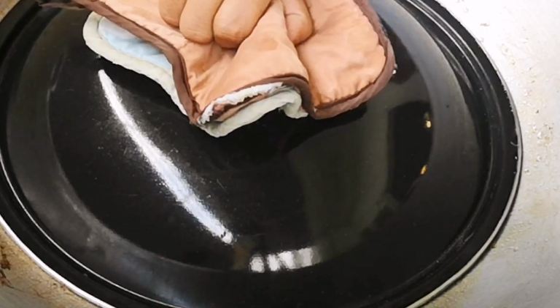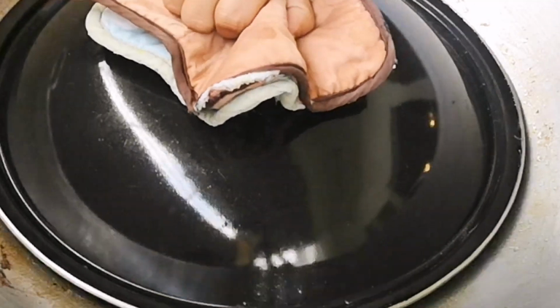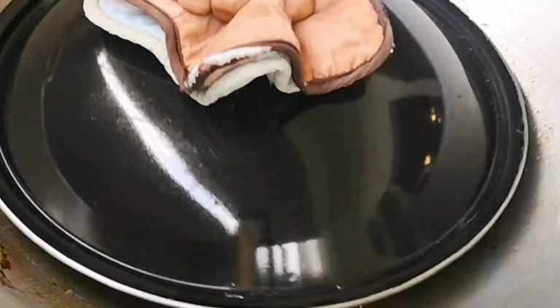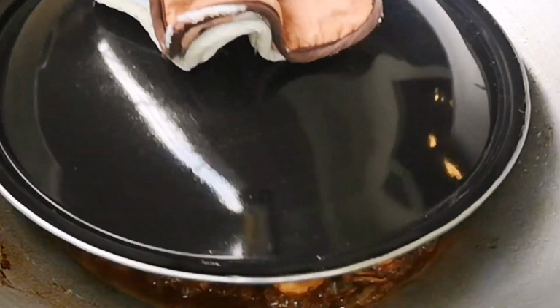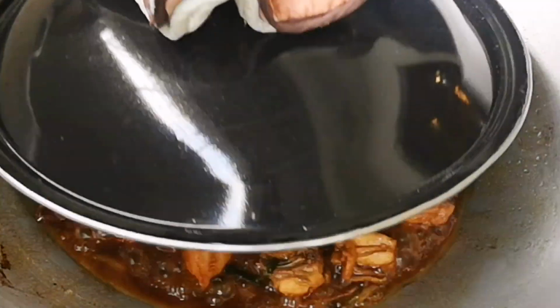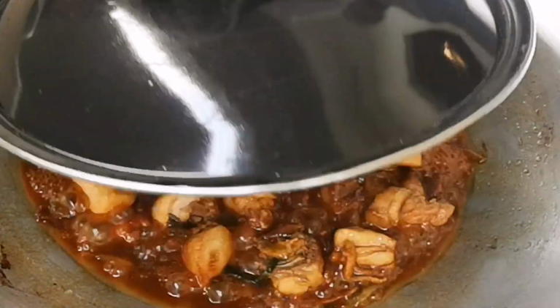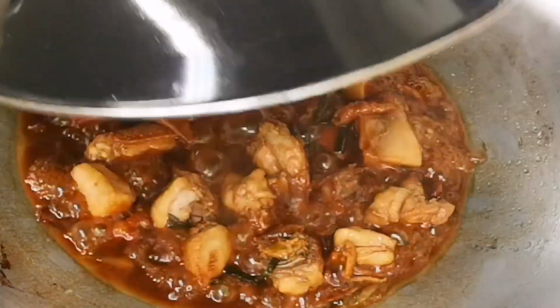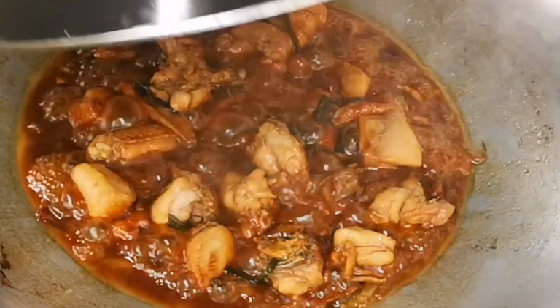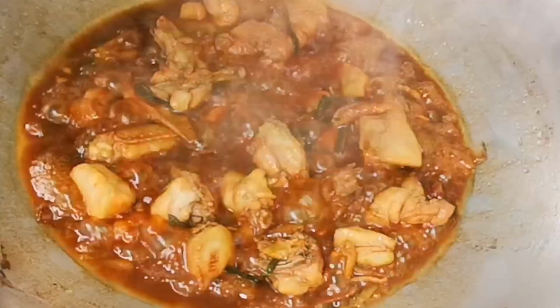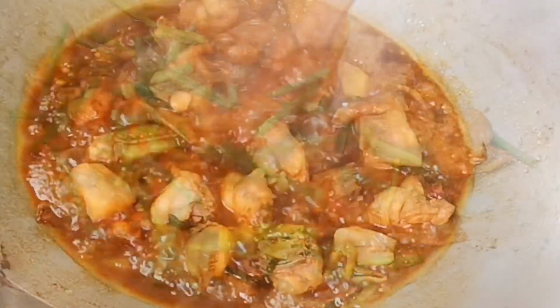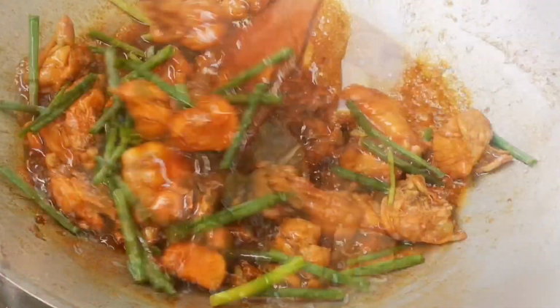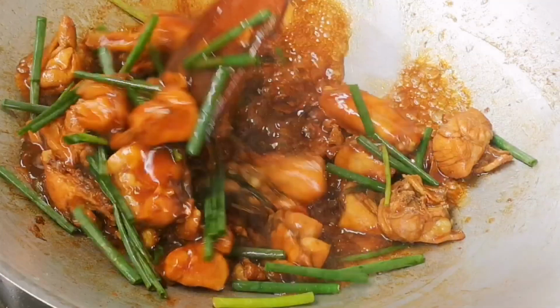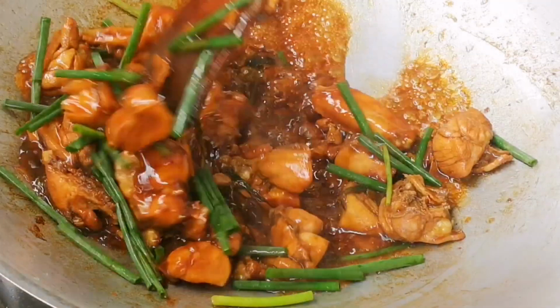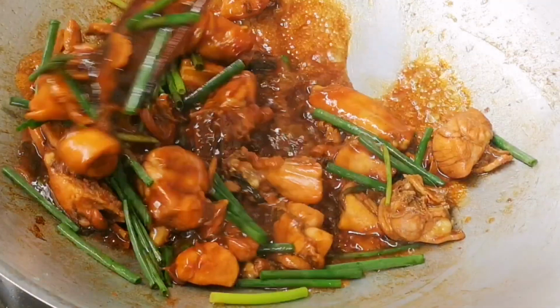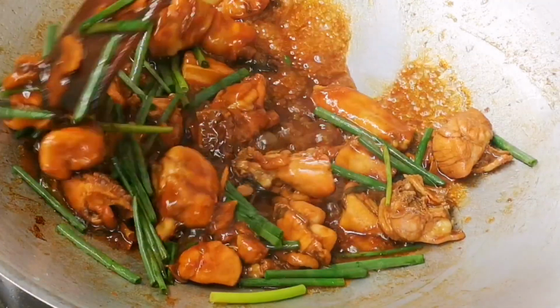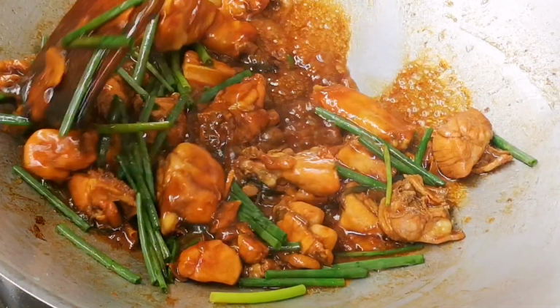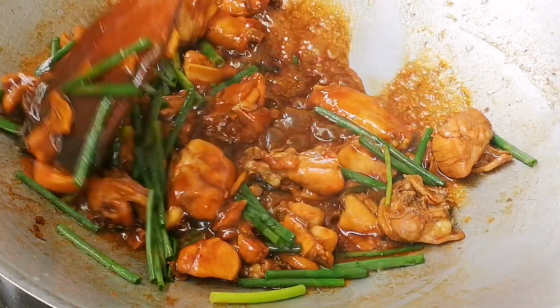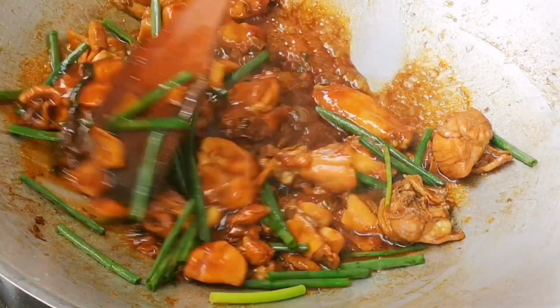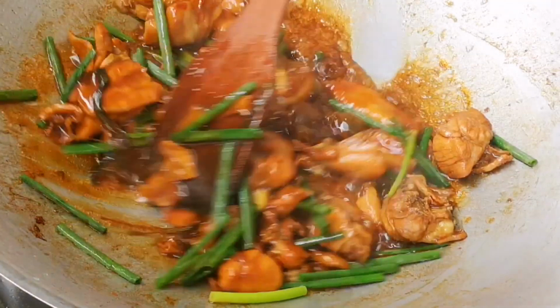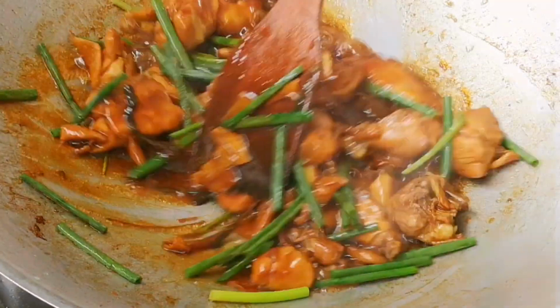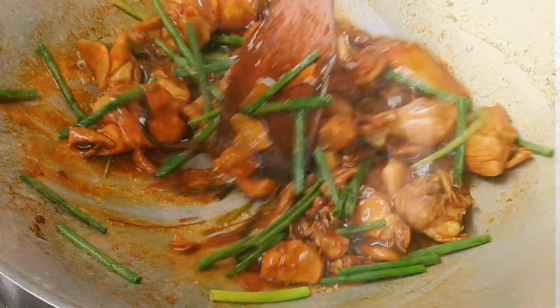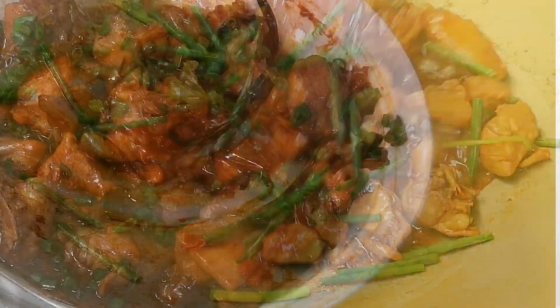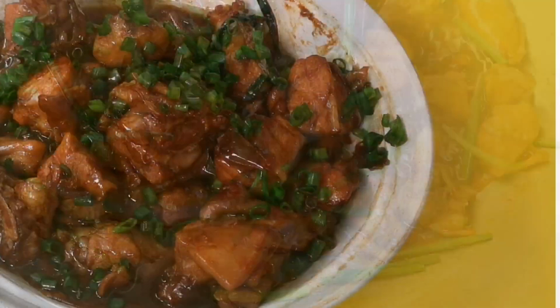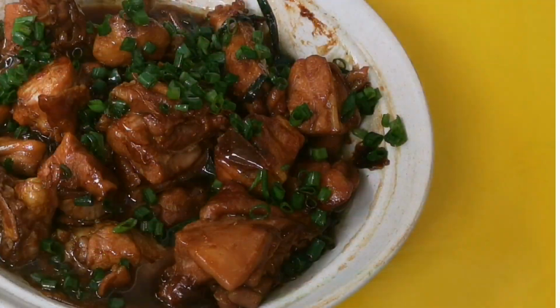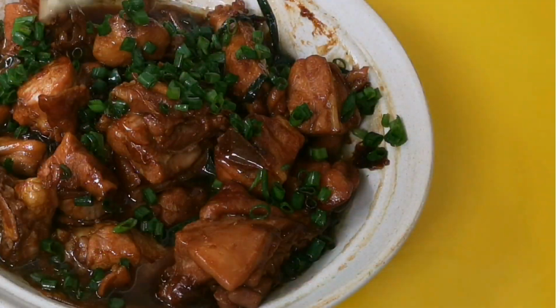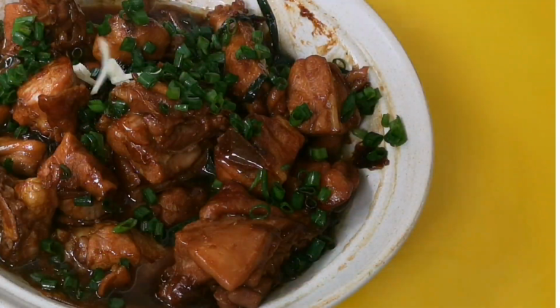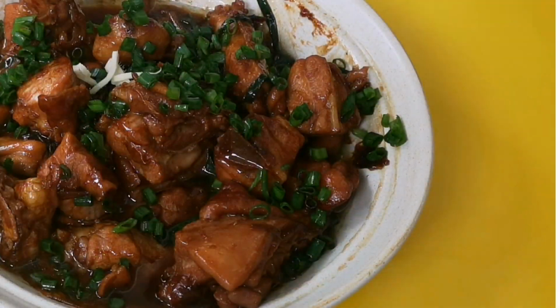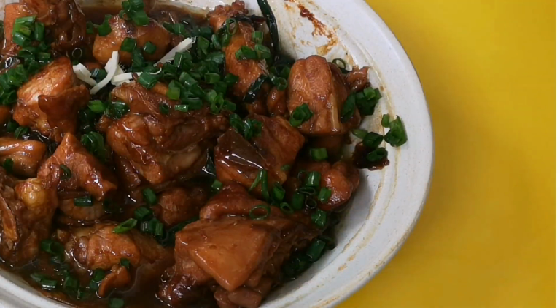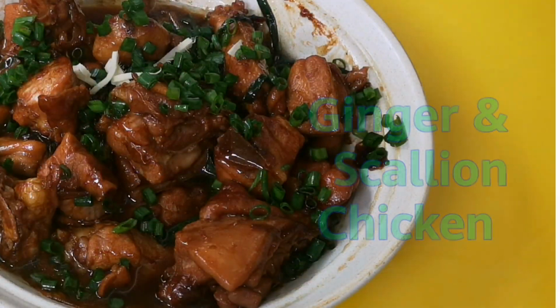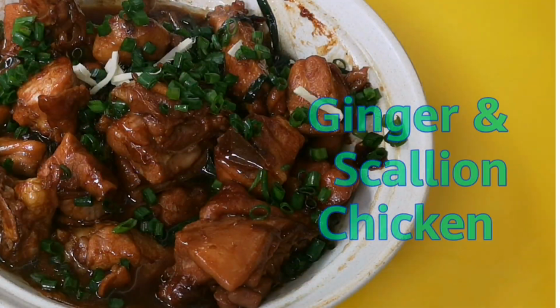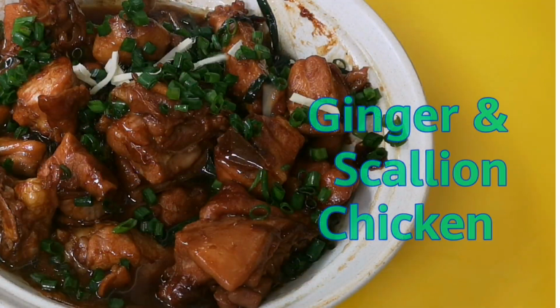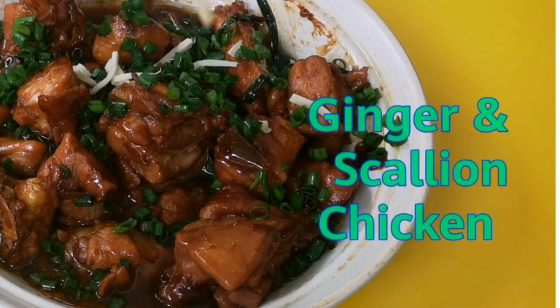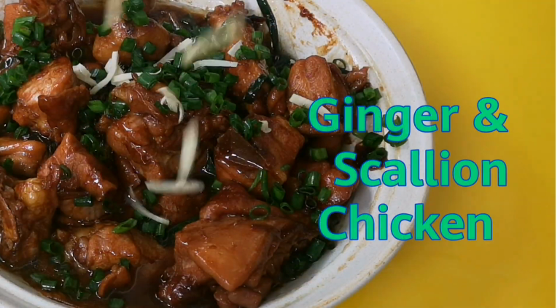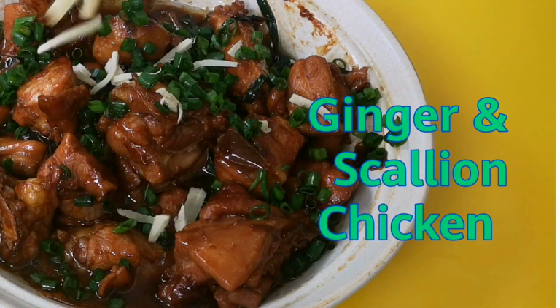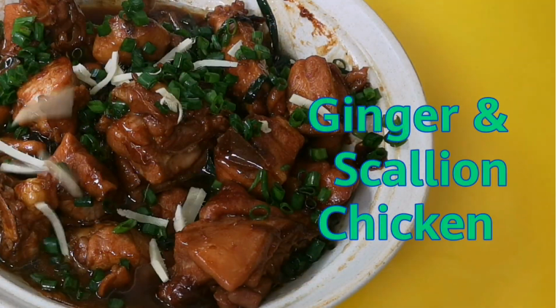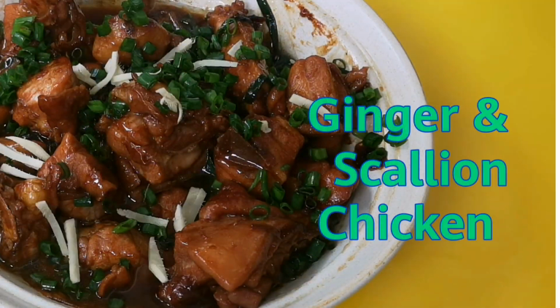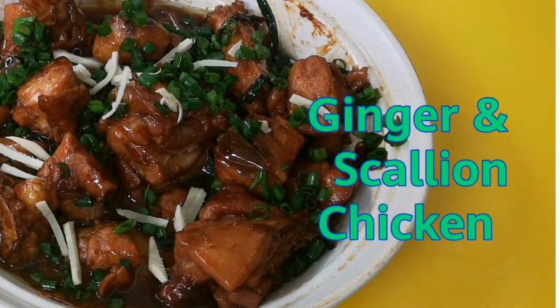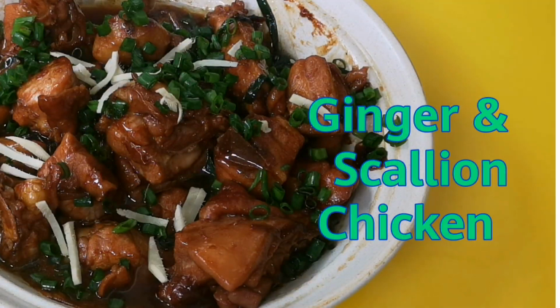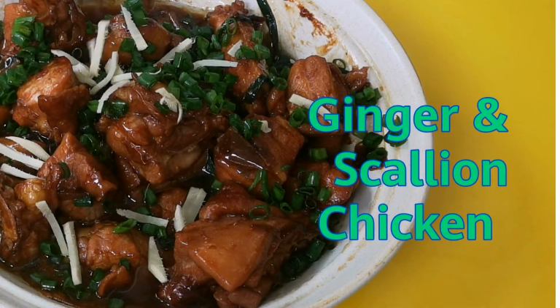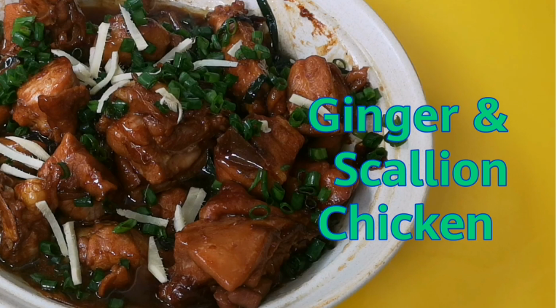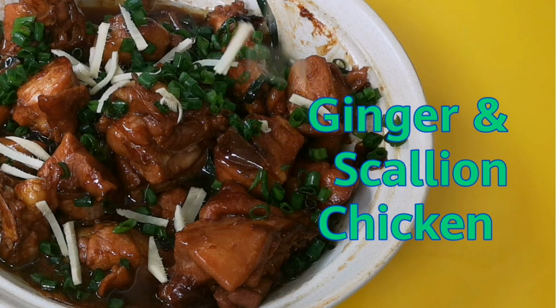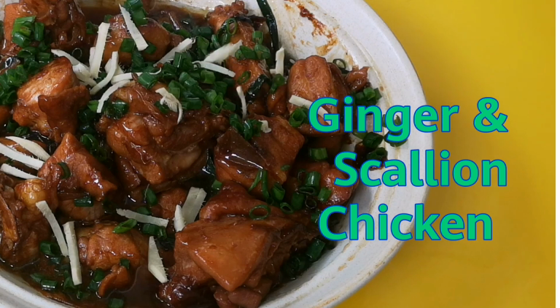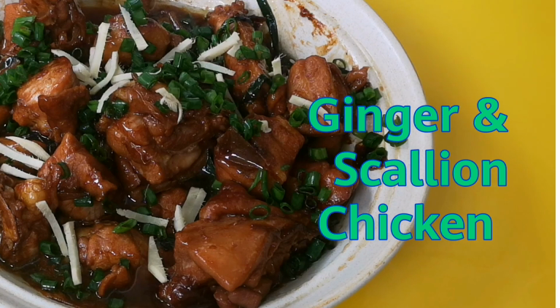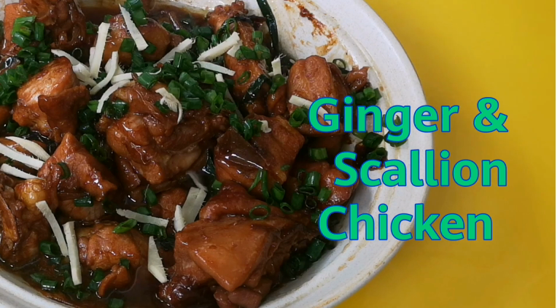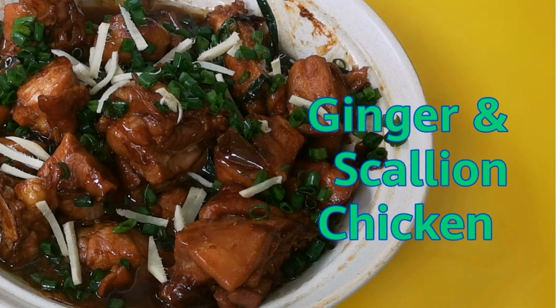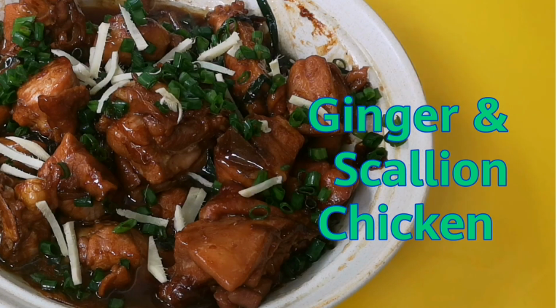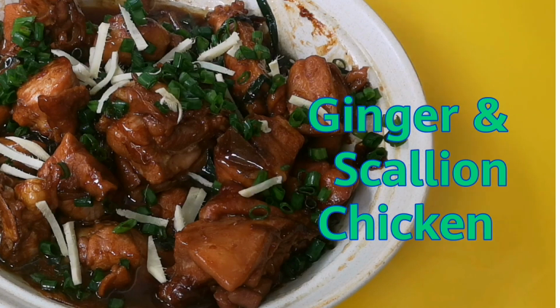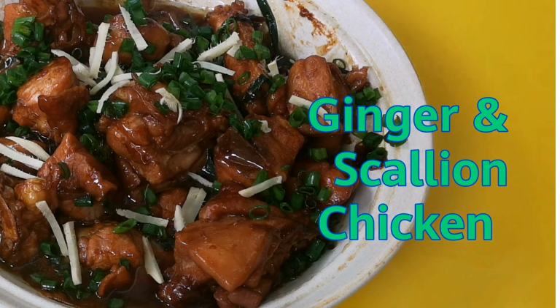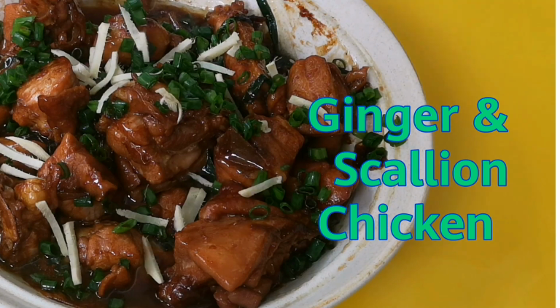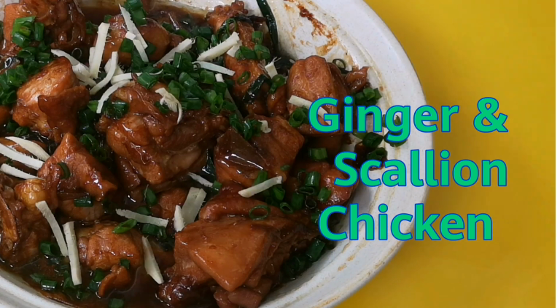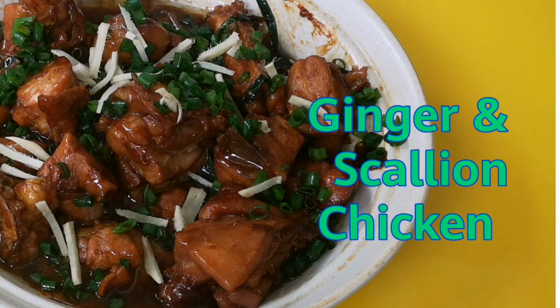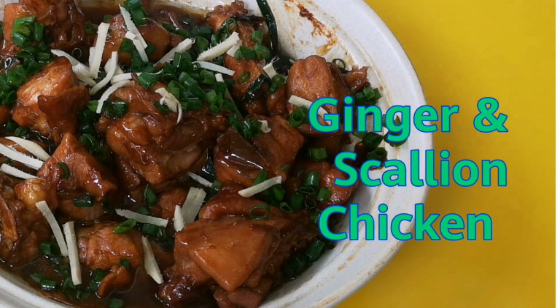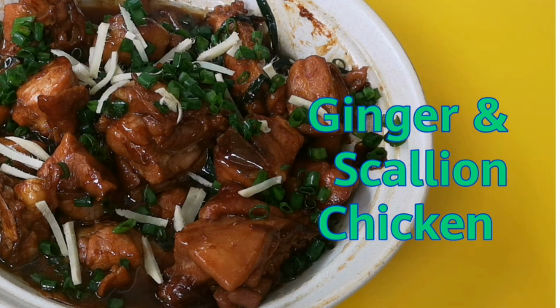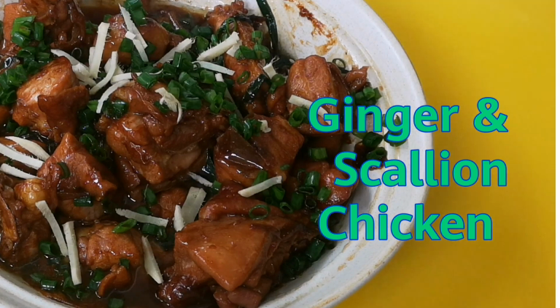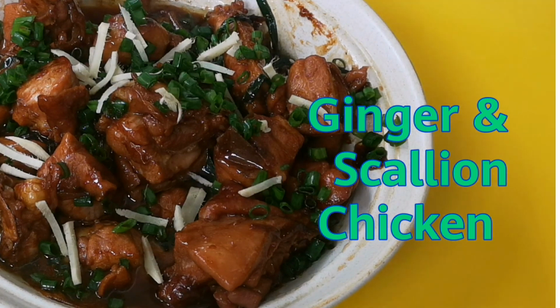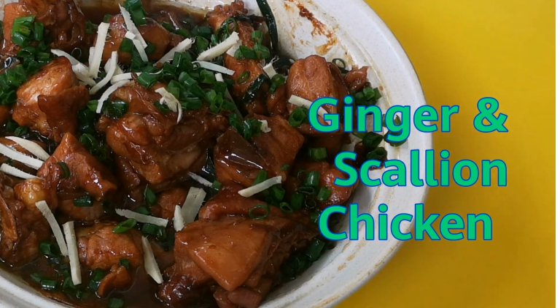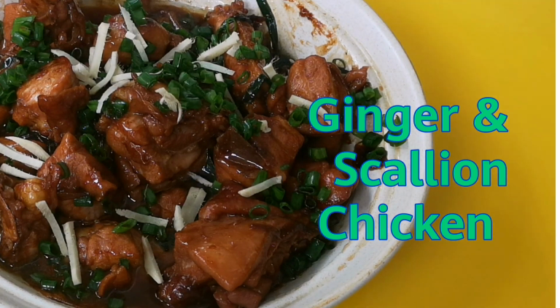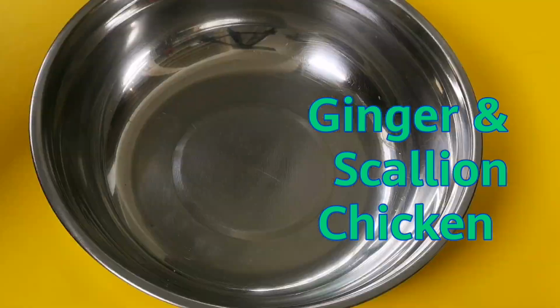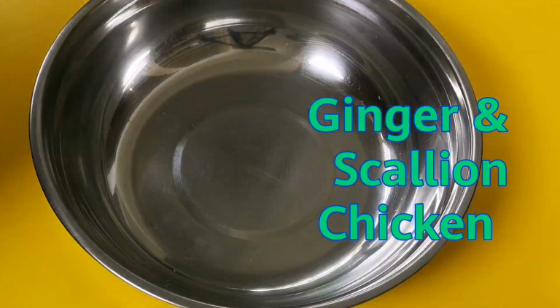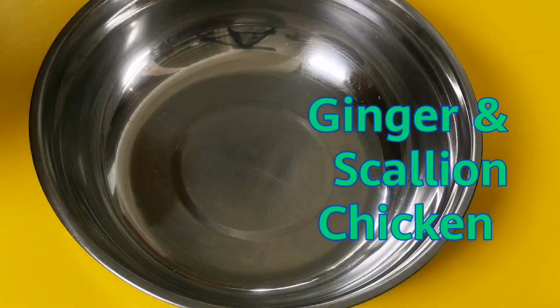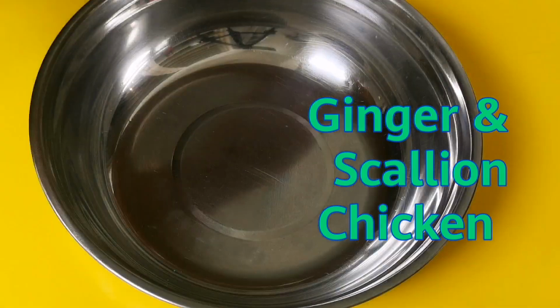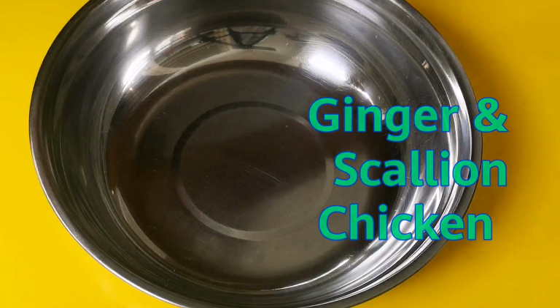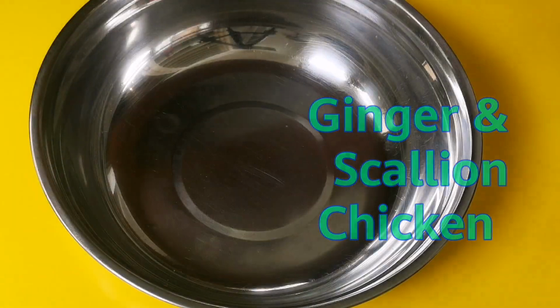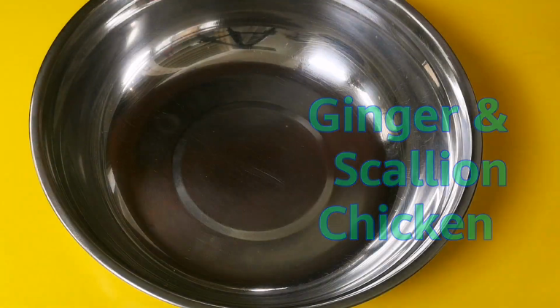Quick to make and delicious to have. Here is my recipe on how to make ginger and scallion chicken.